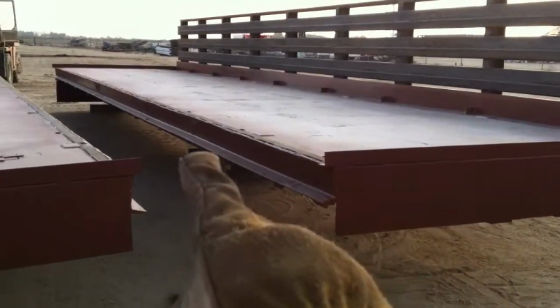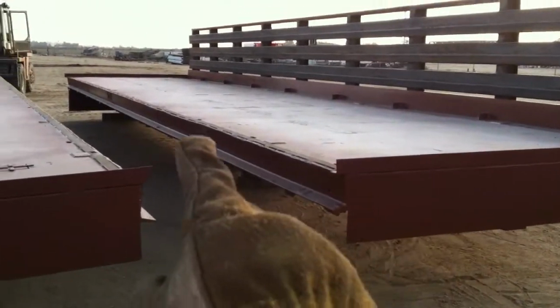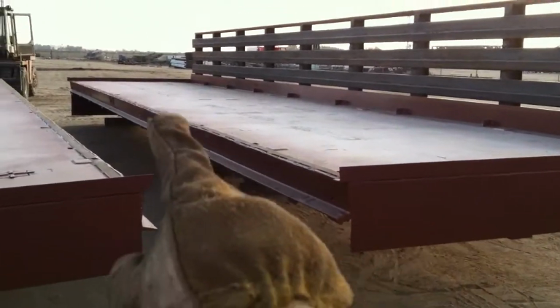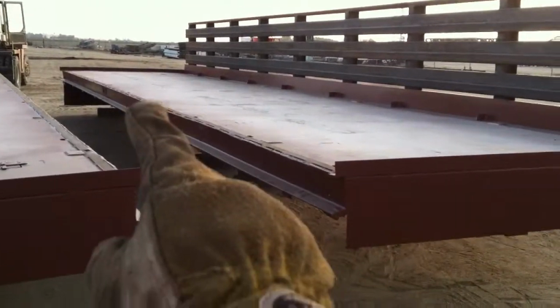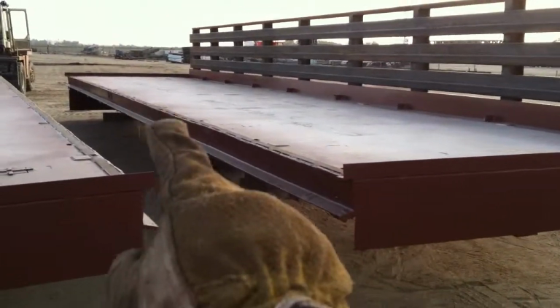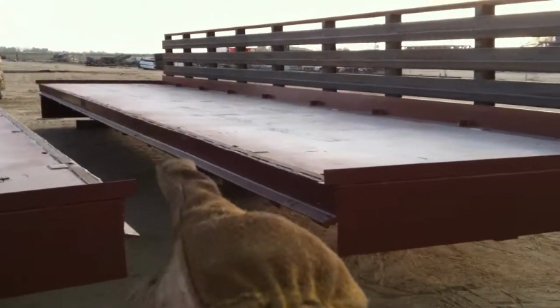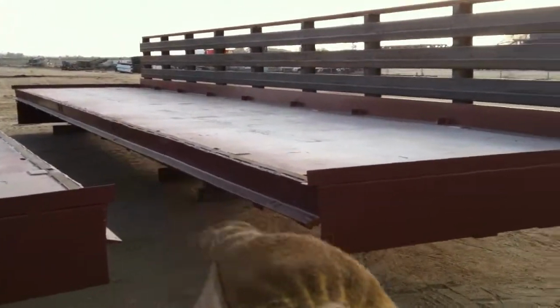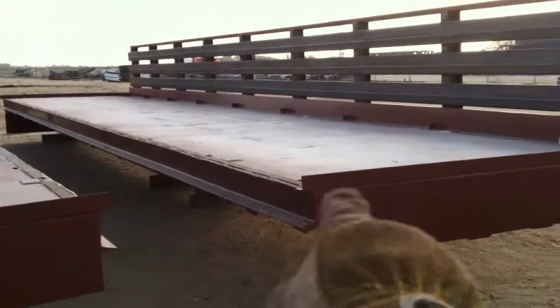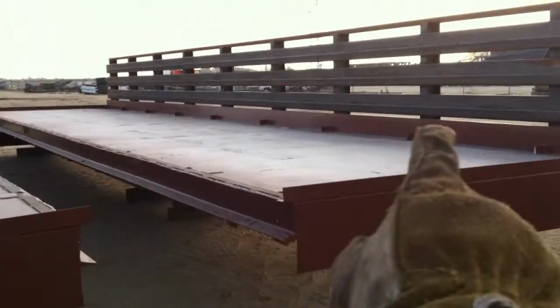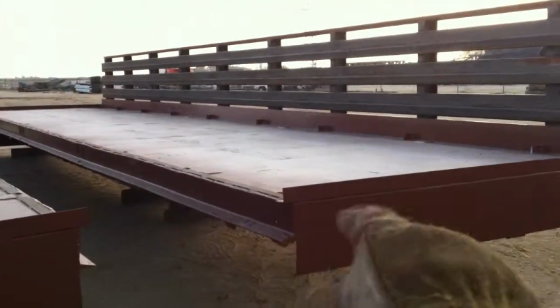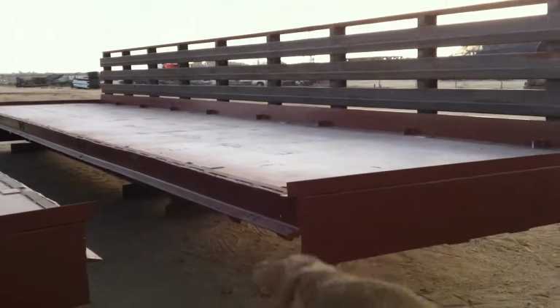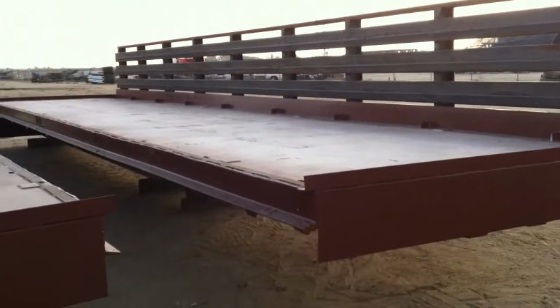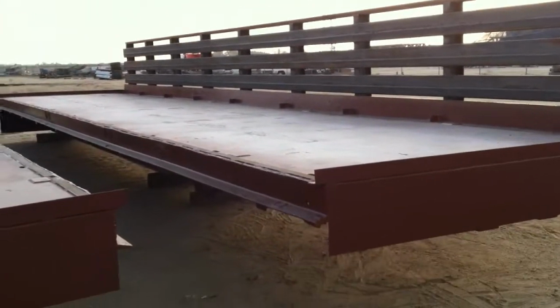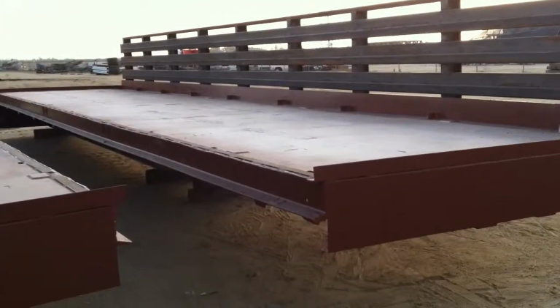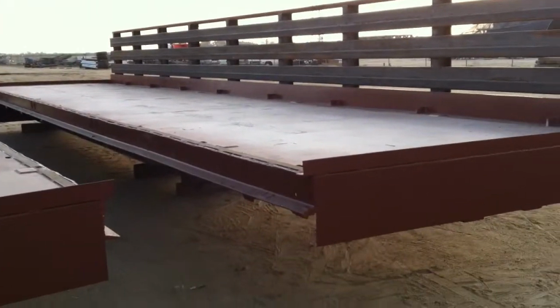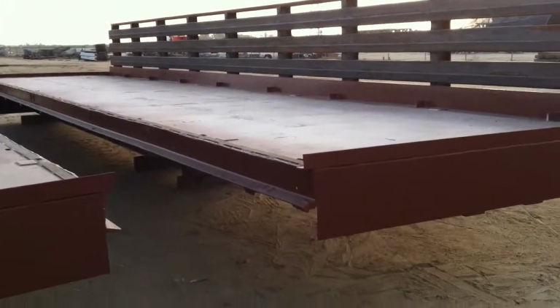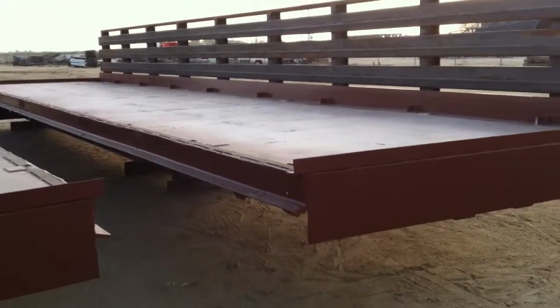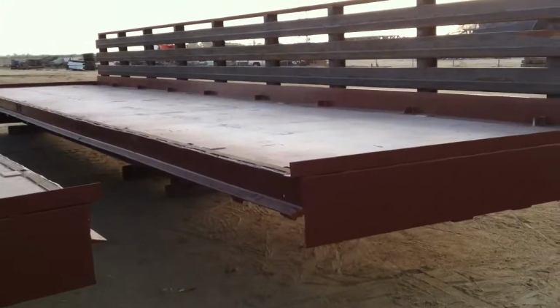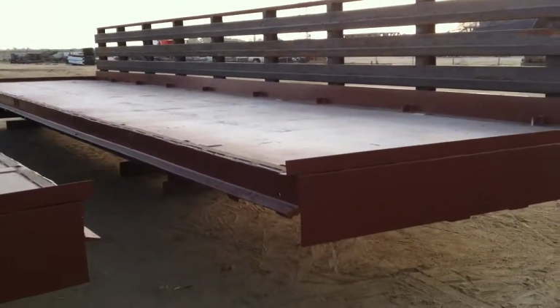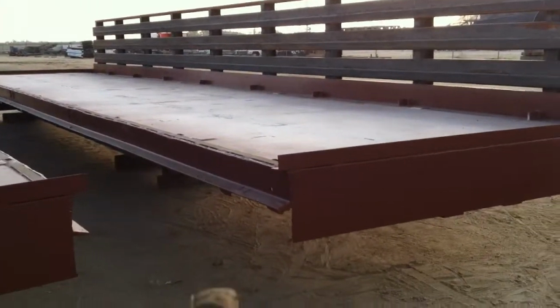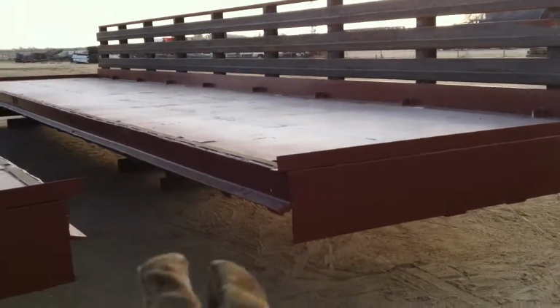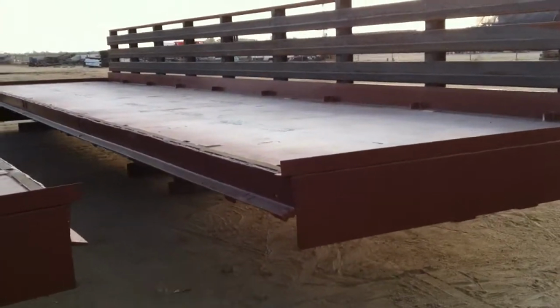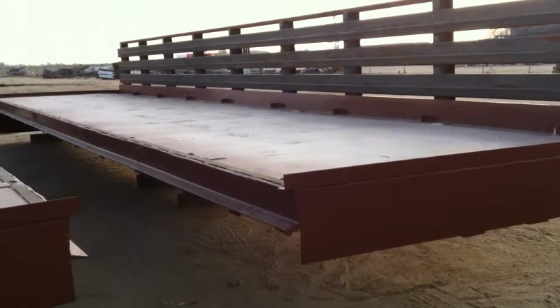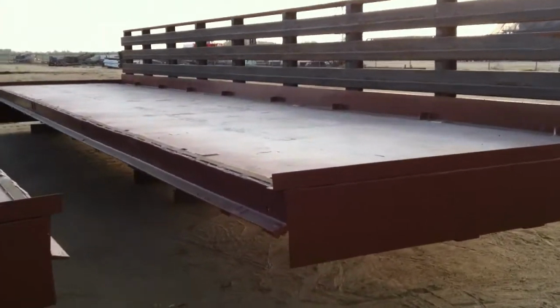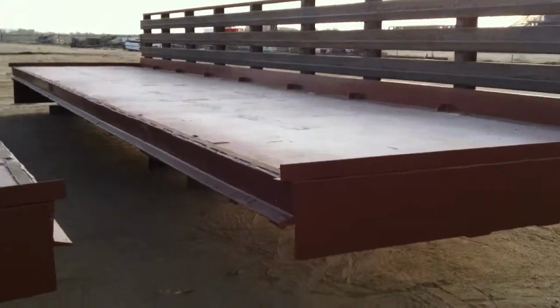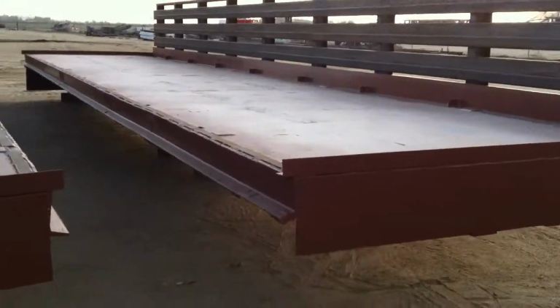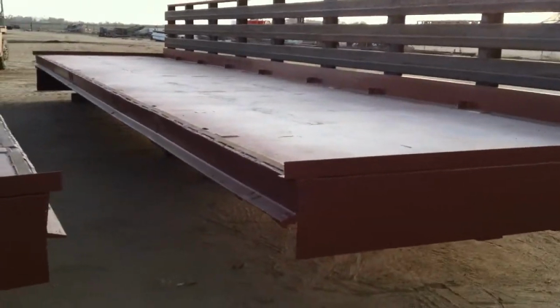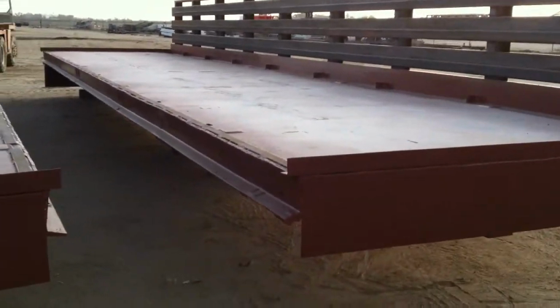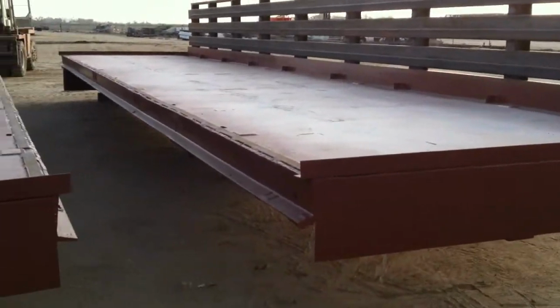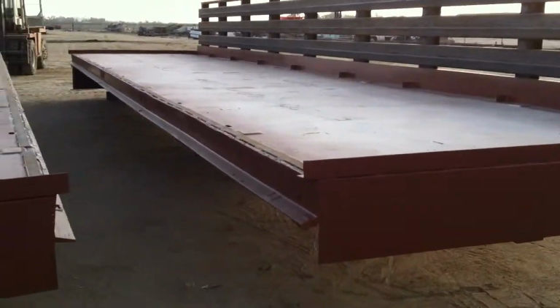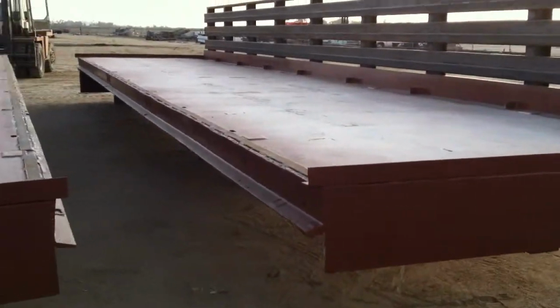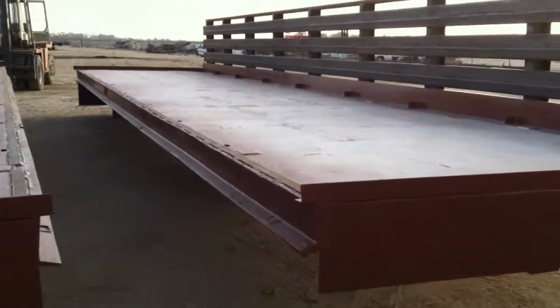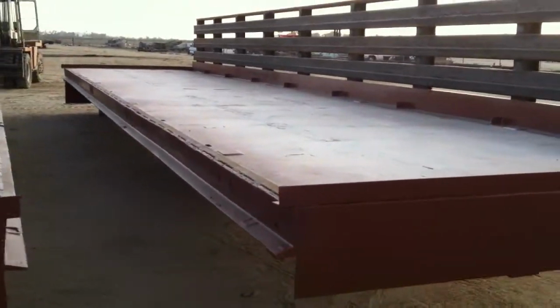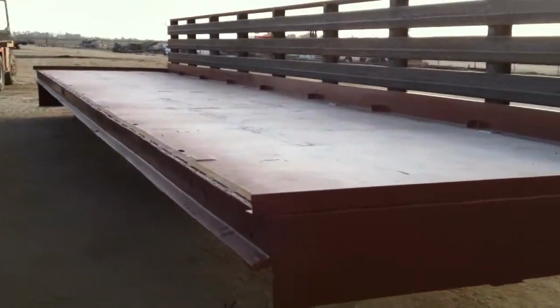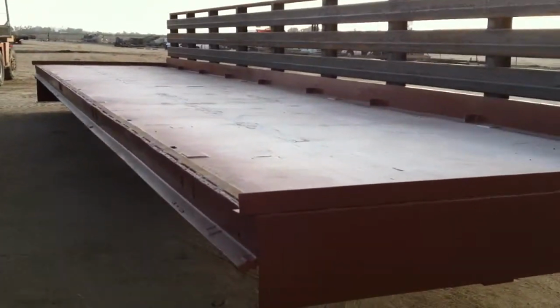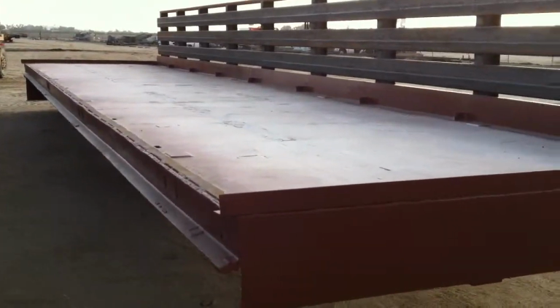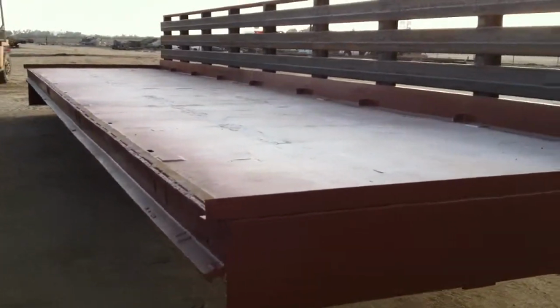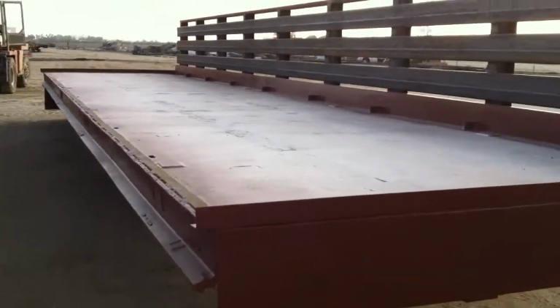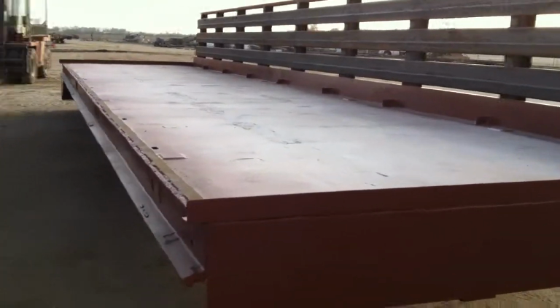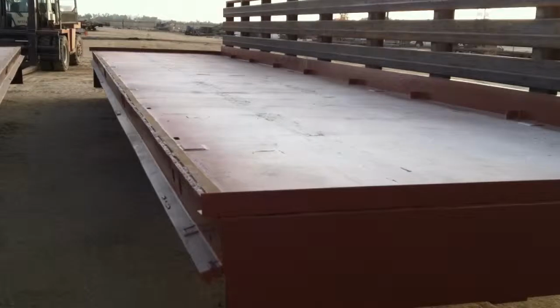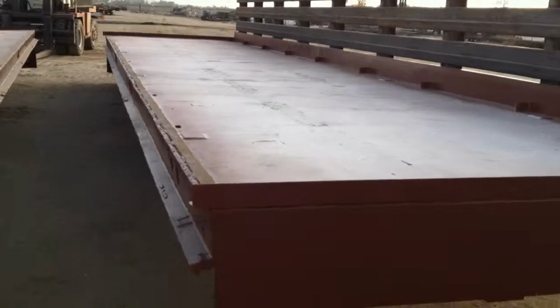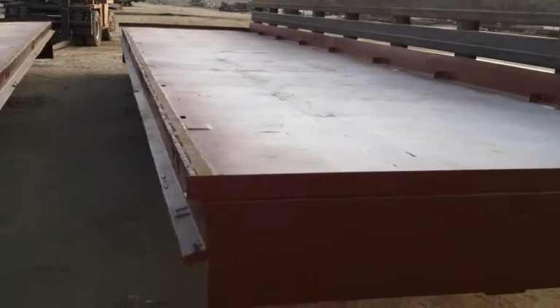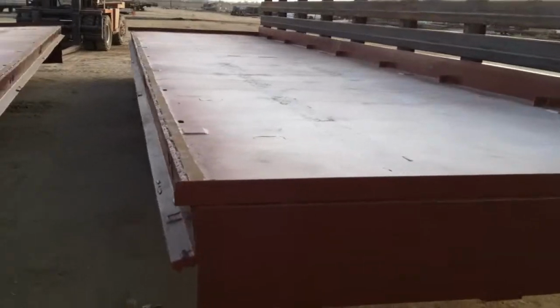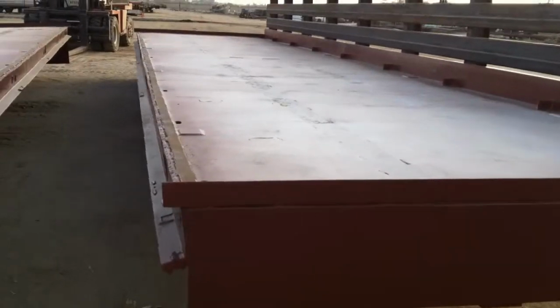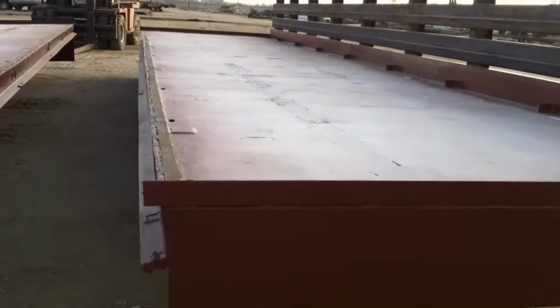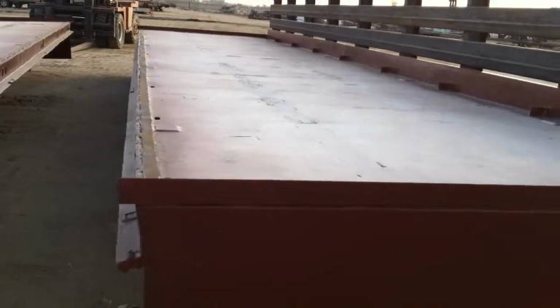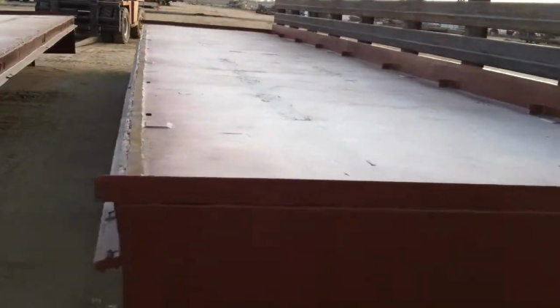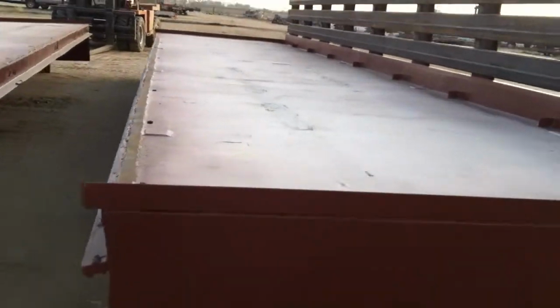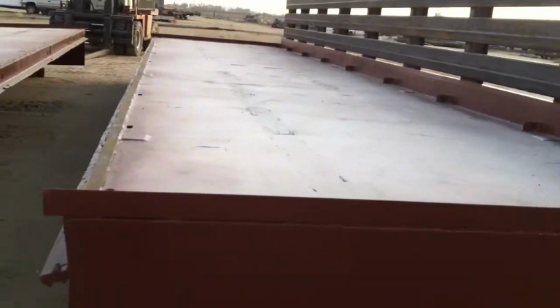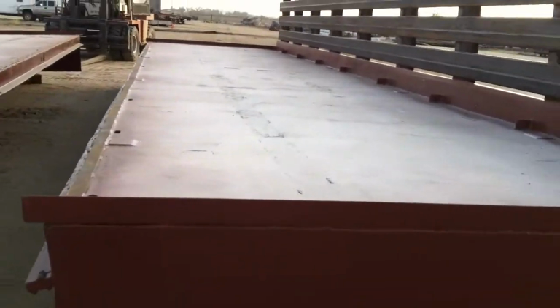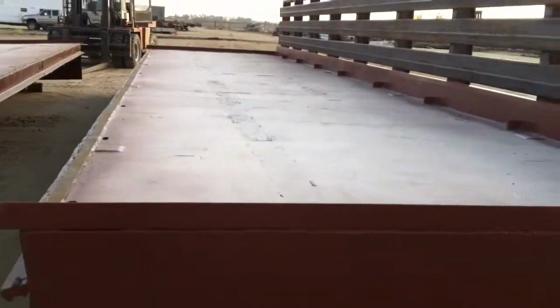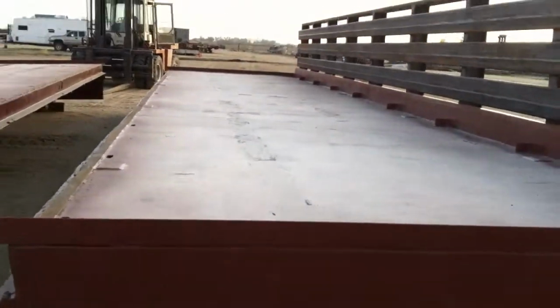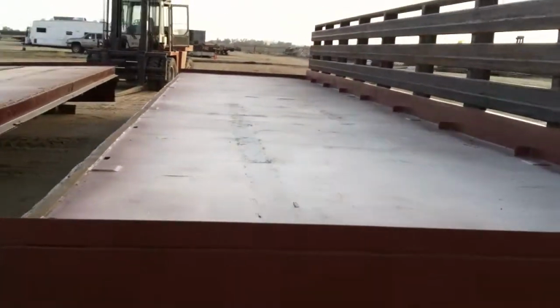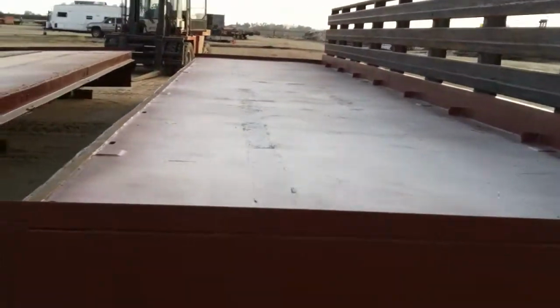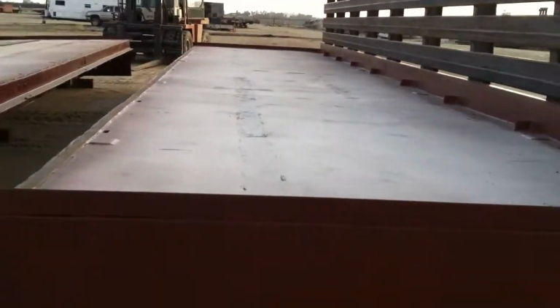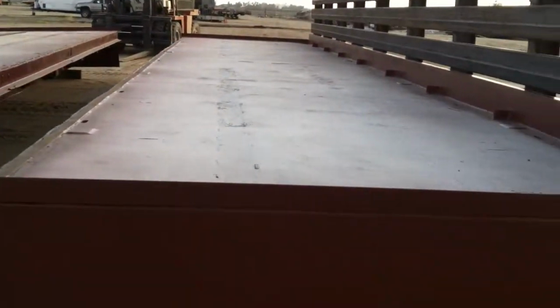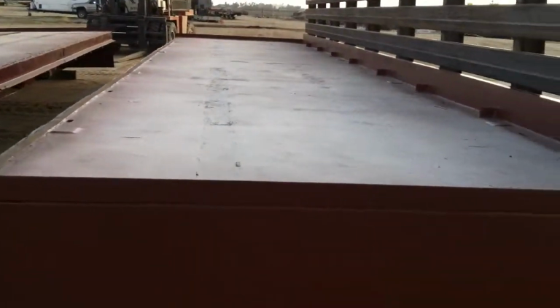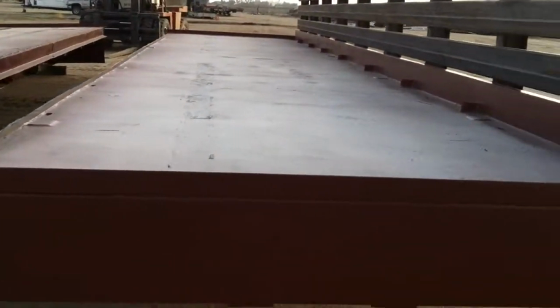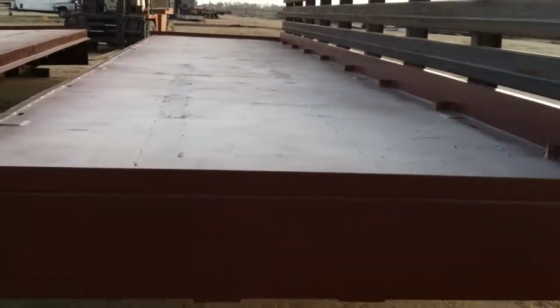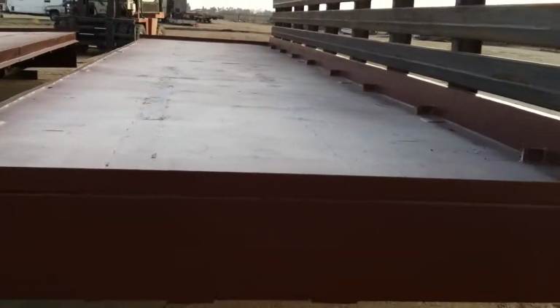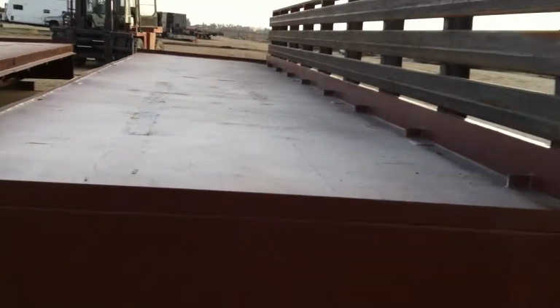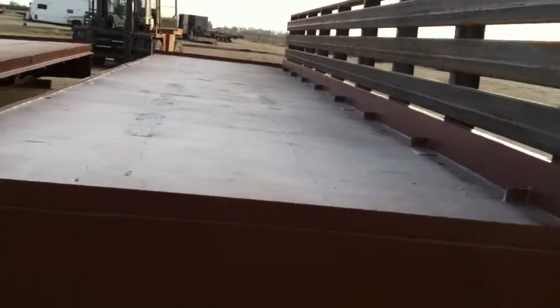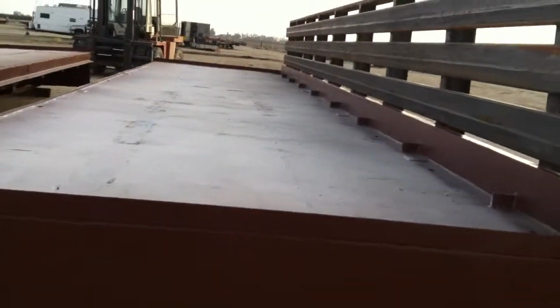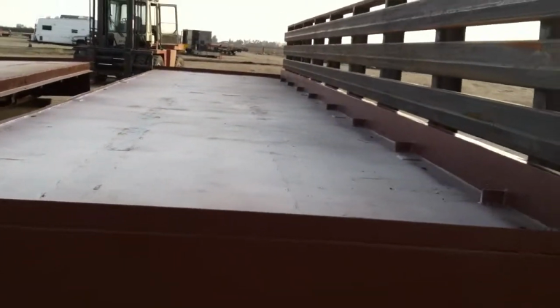You're going to need to basket the whole entire thing. There's no holes in the deck or anything on this one, so just basket the whole thing and set it in place.